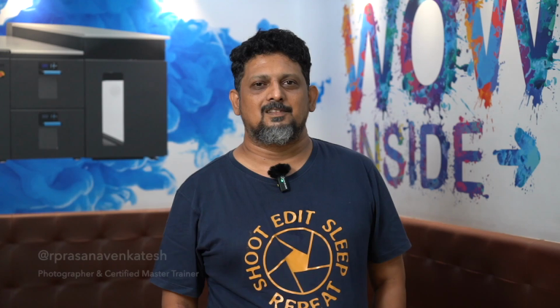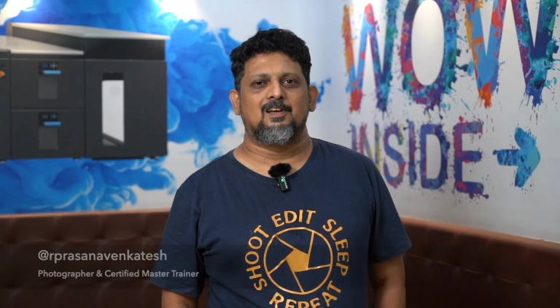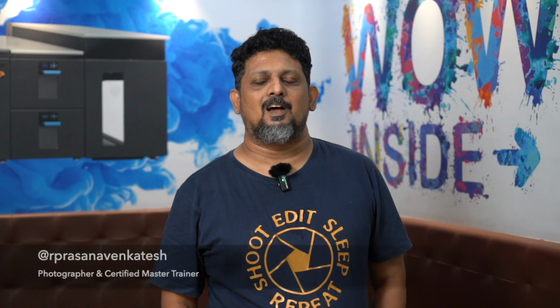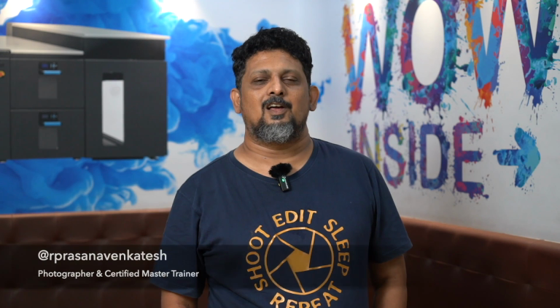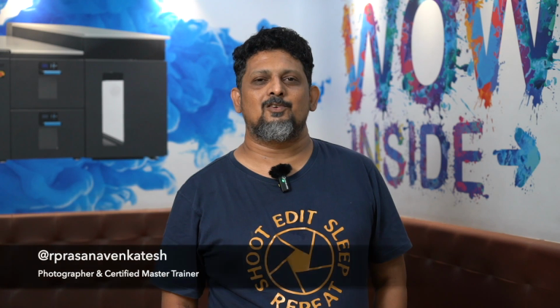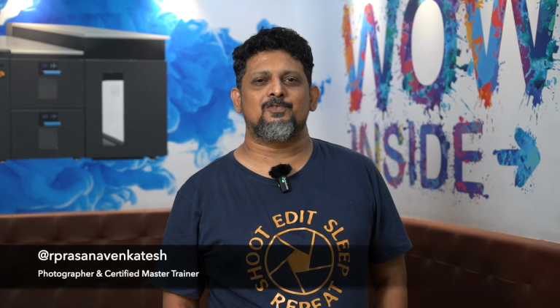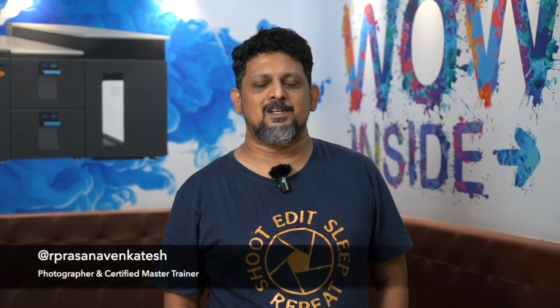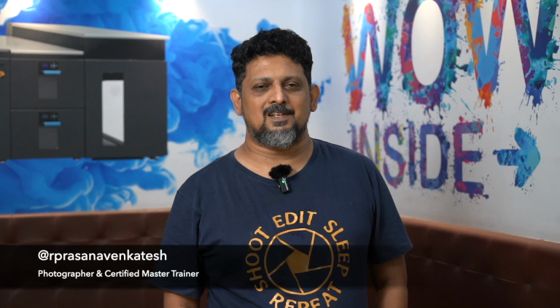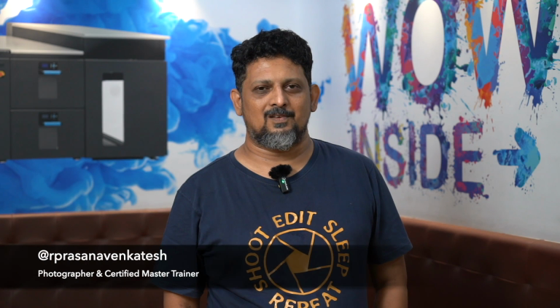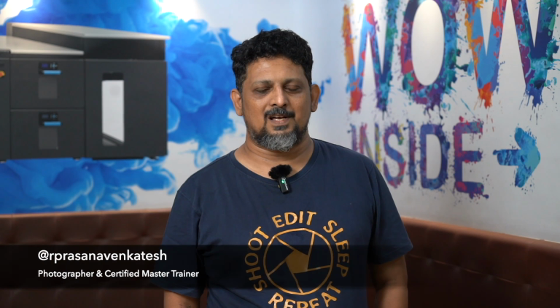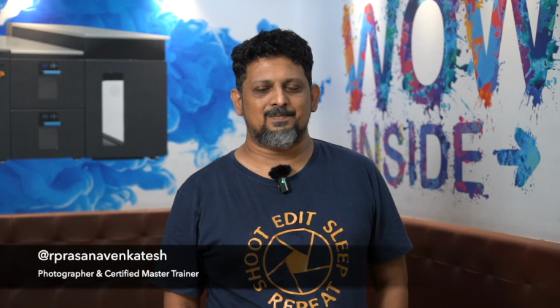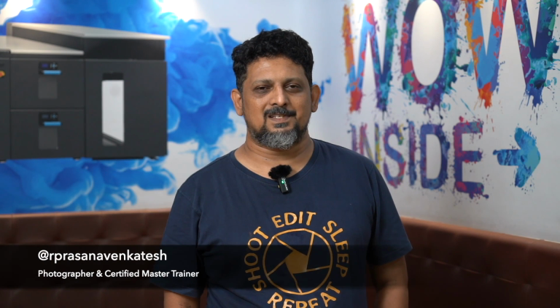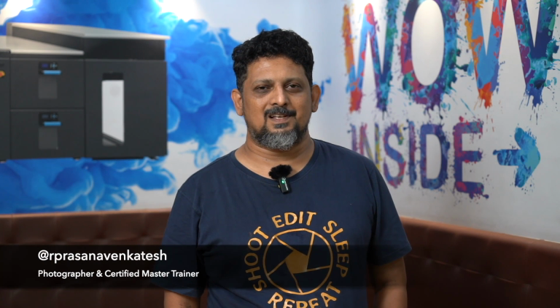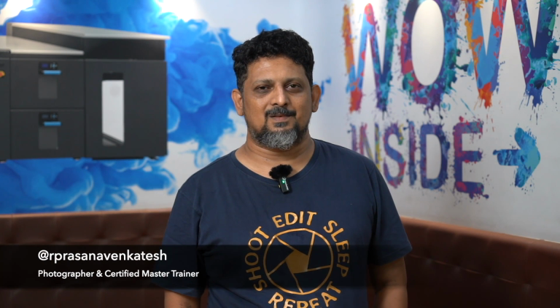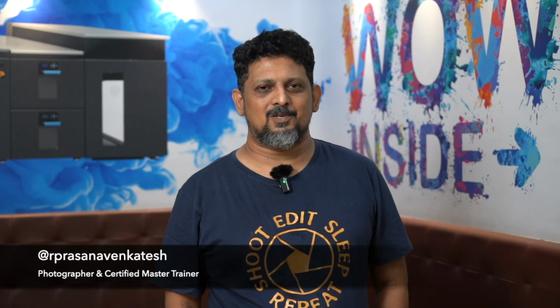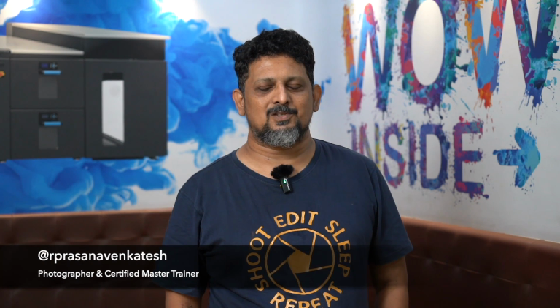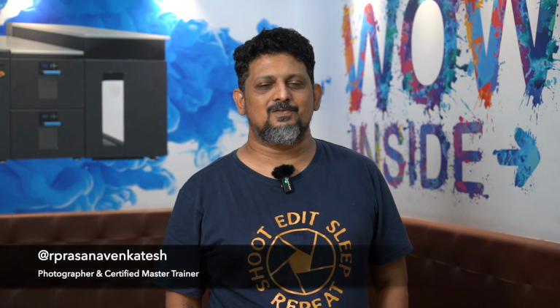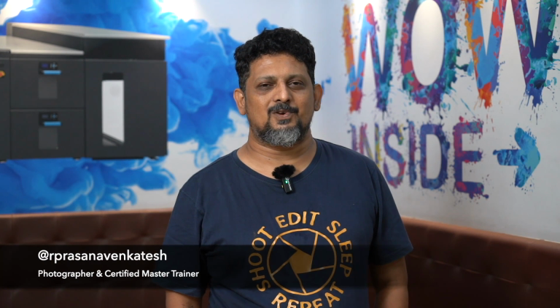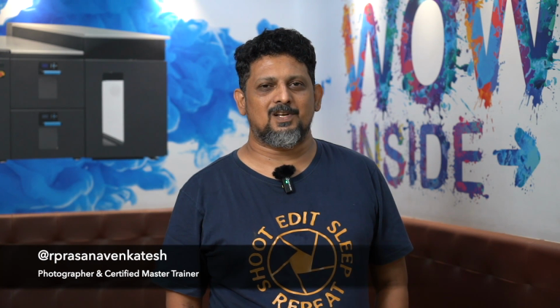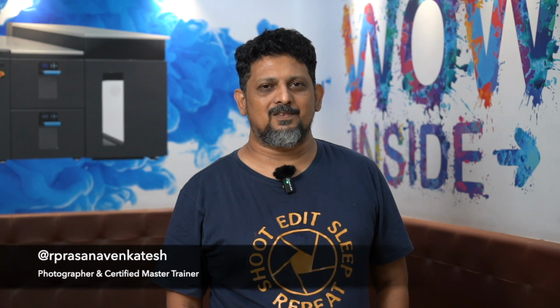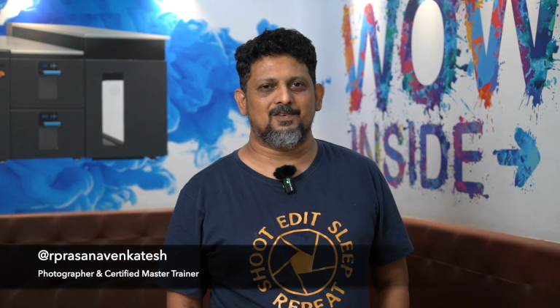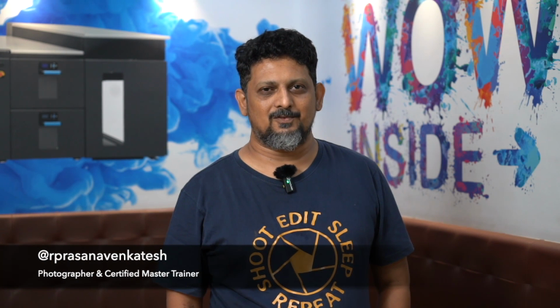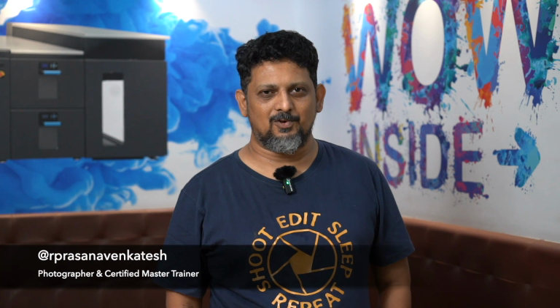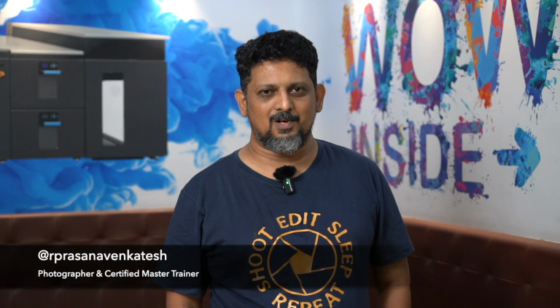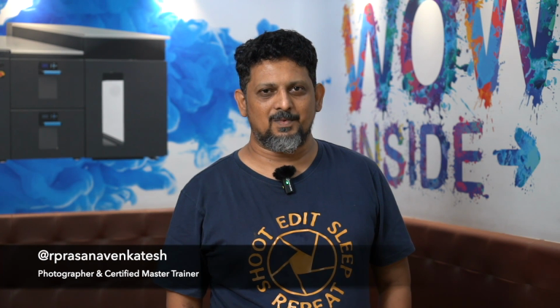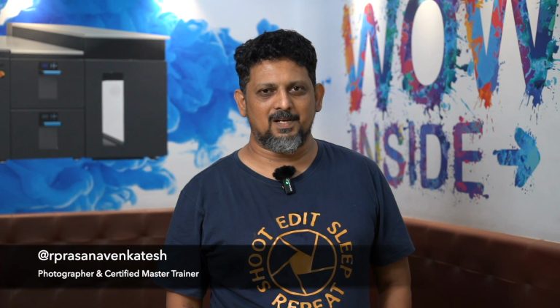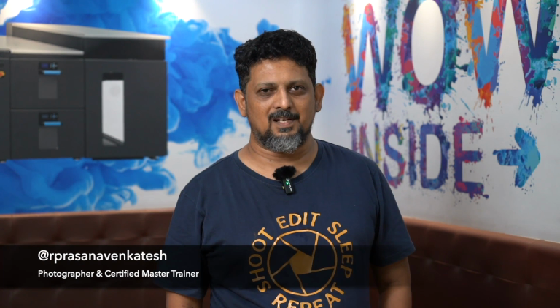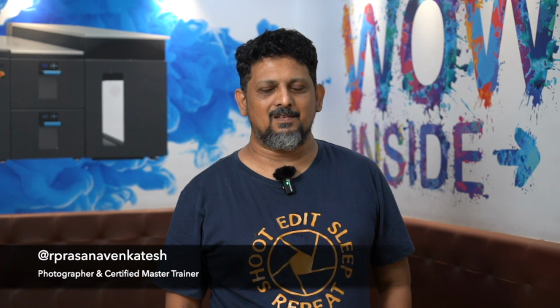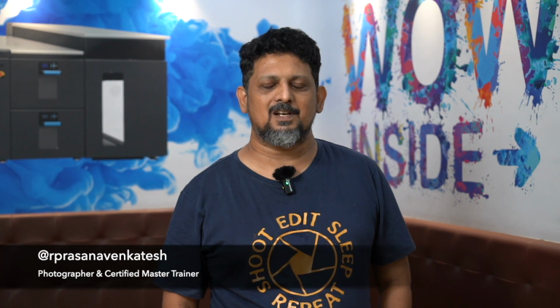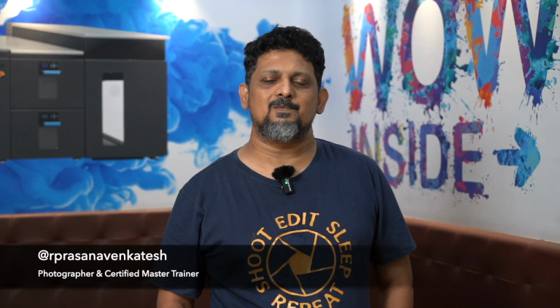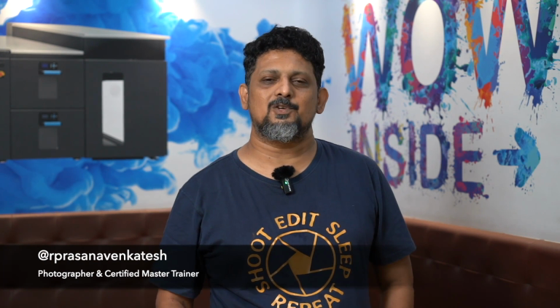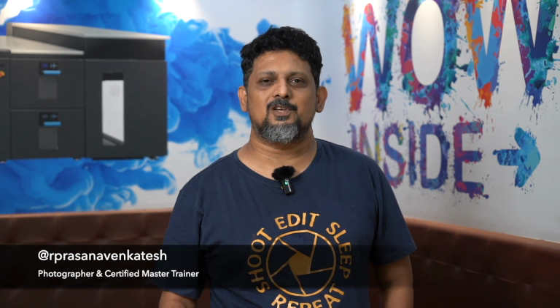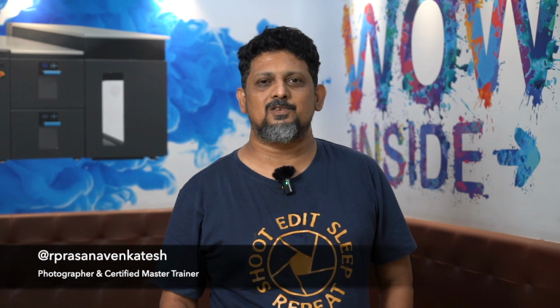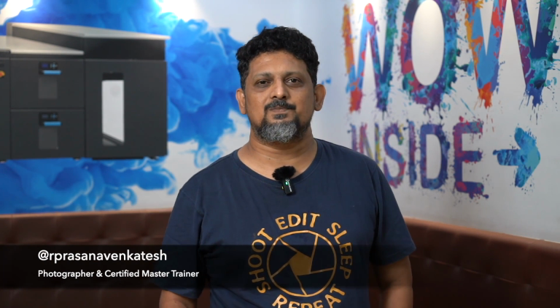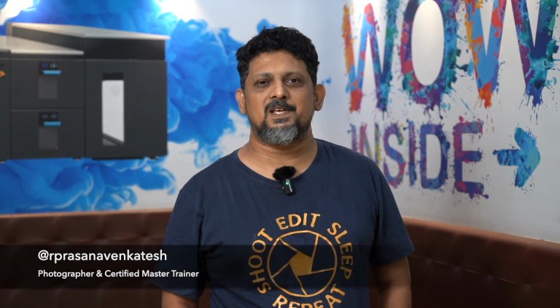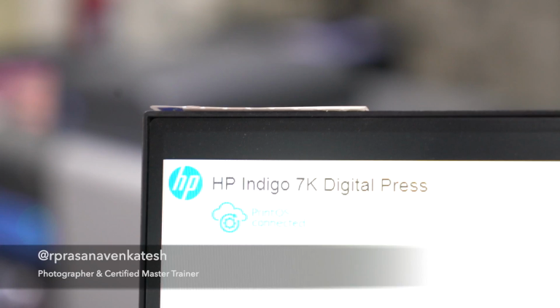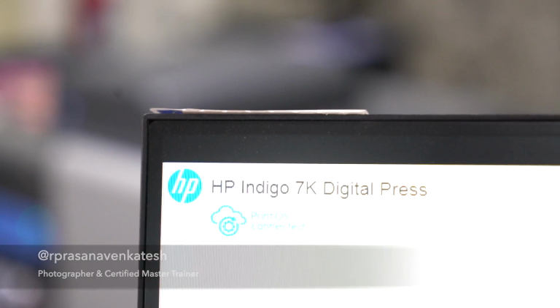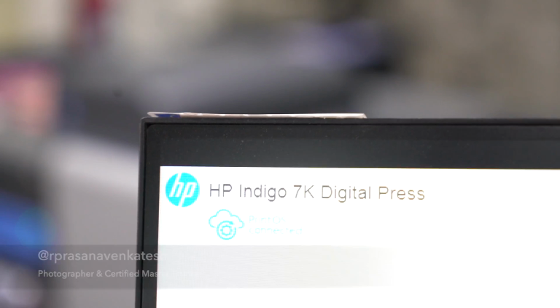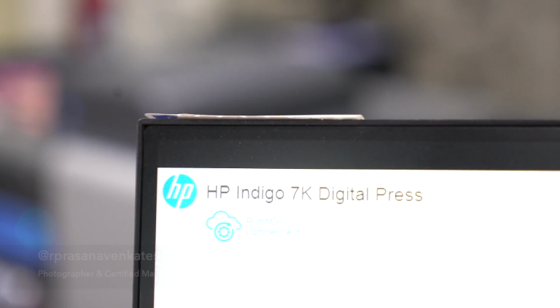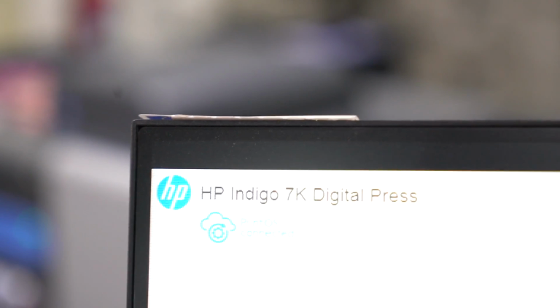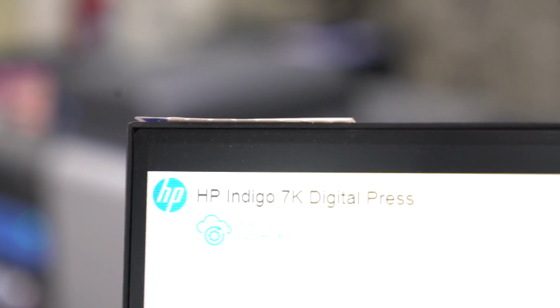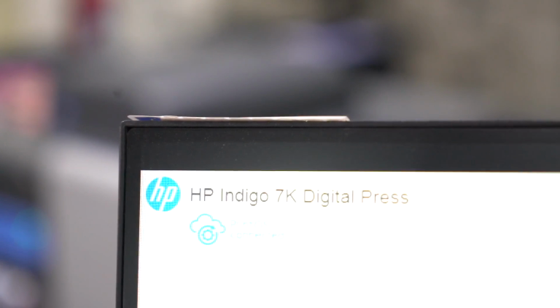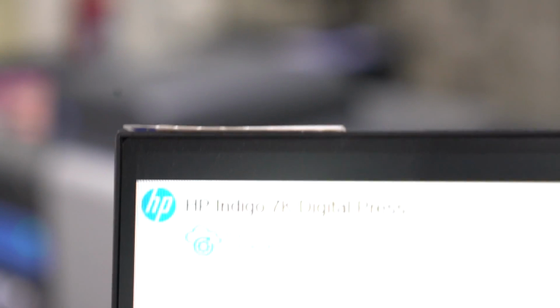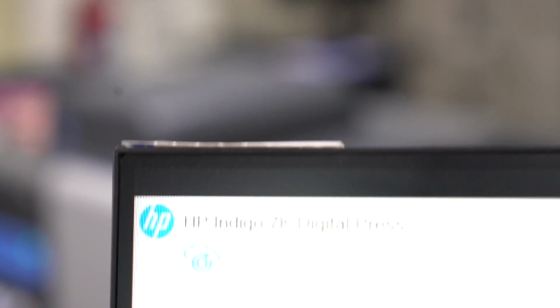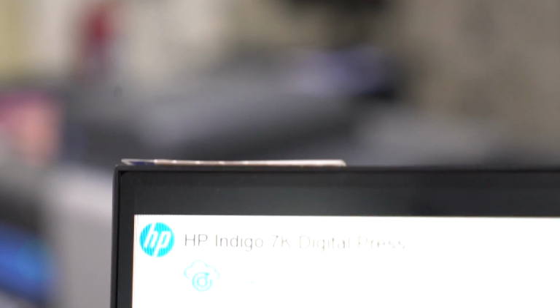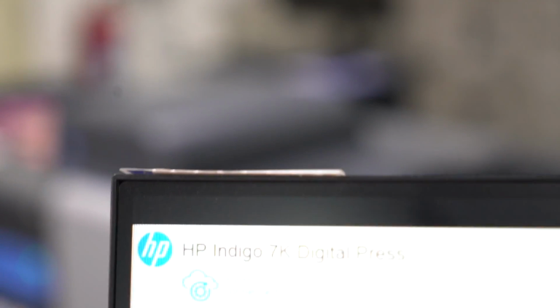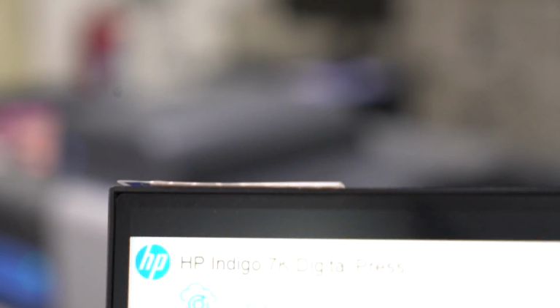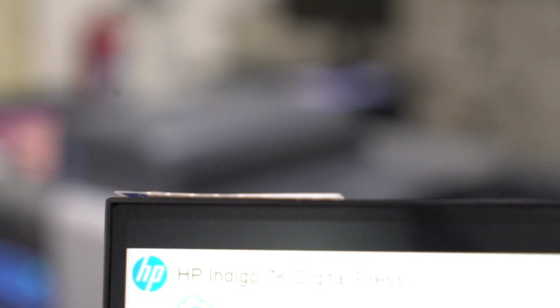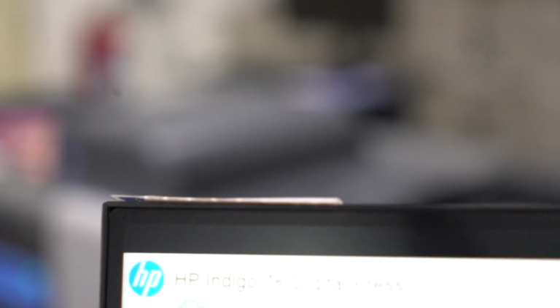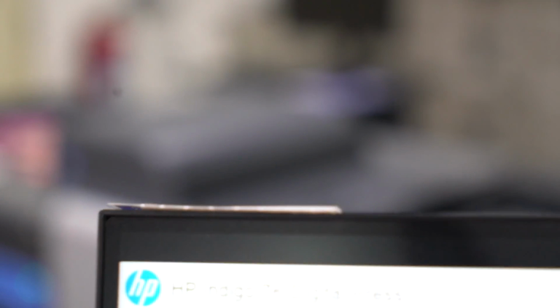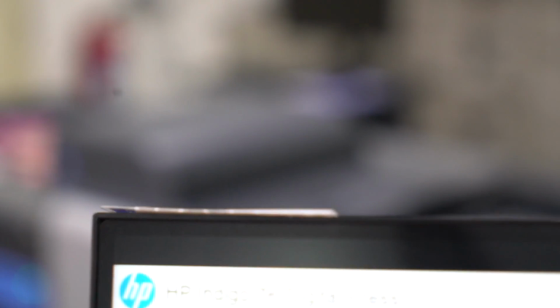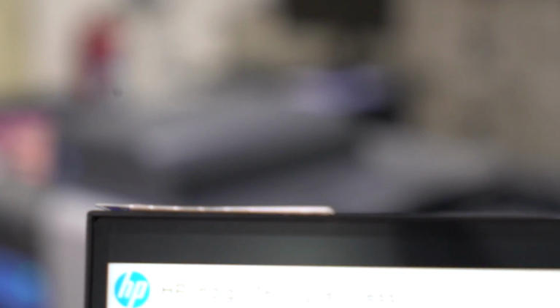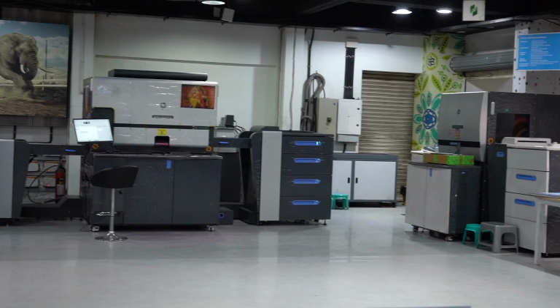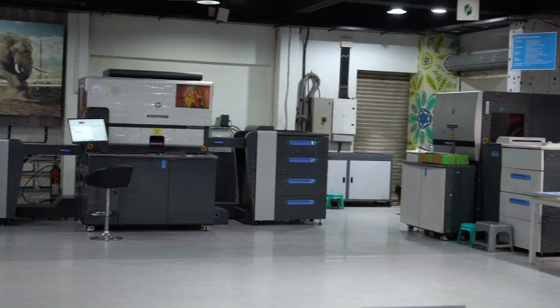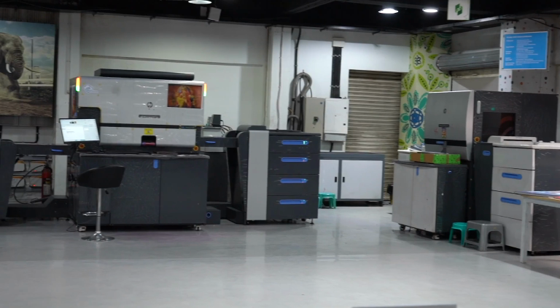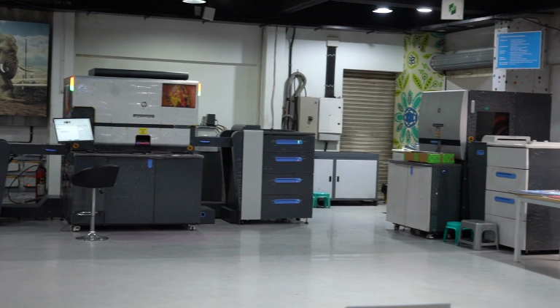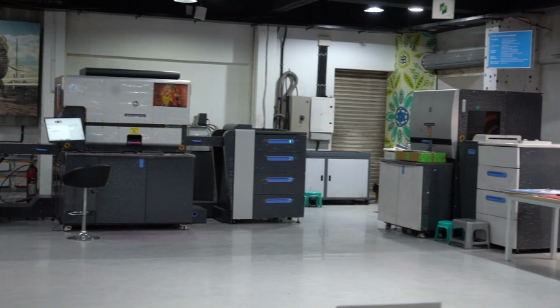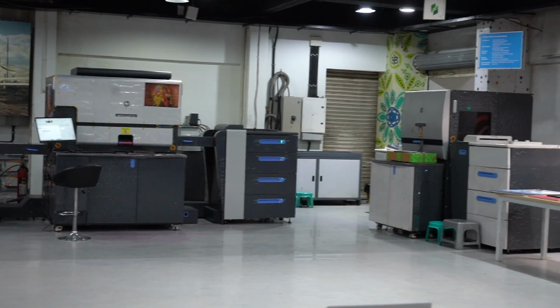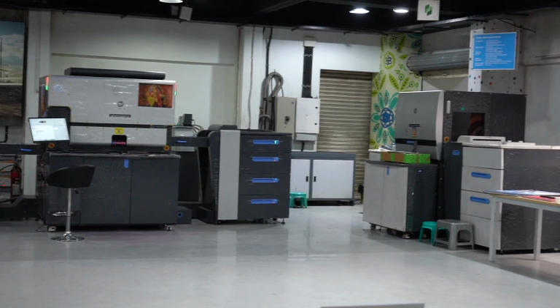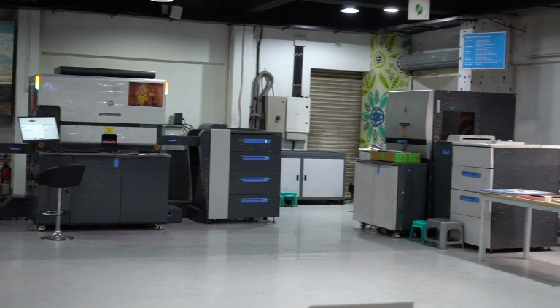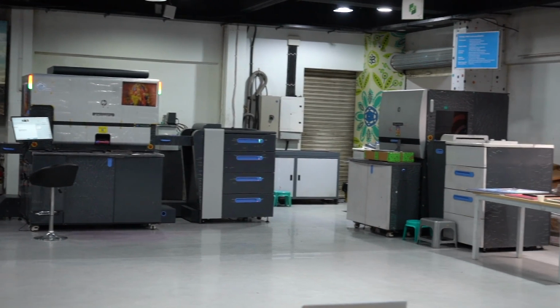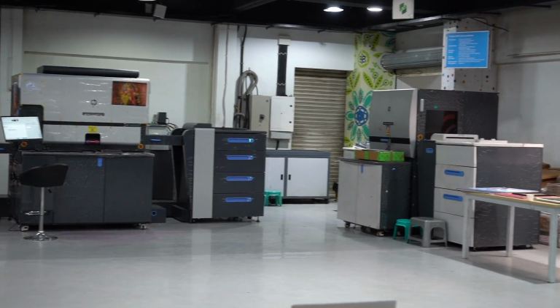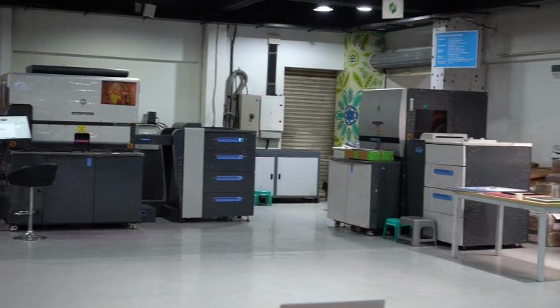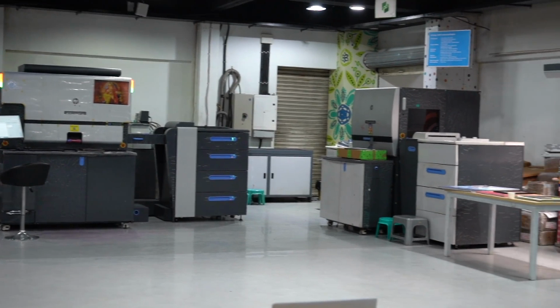Hello friends, I am a professional photographer. Welcome to our YouTube channel. Today we will see the HP Indigo Center of Excellence.